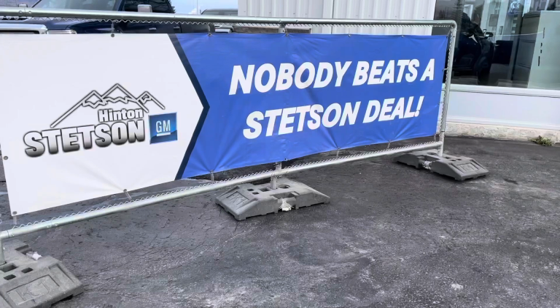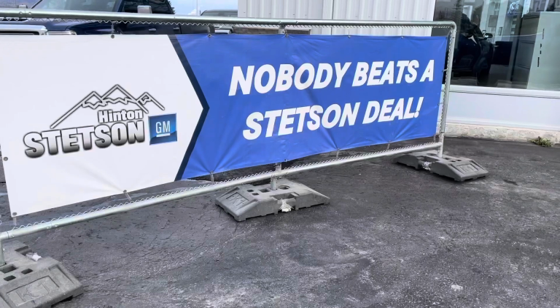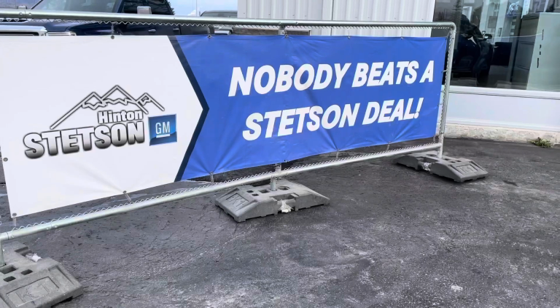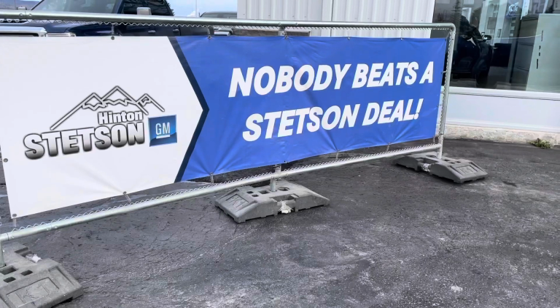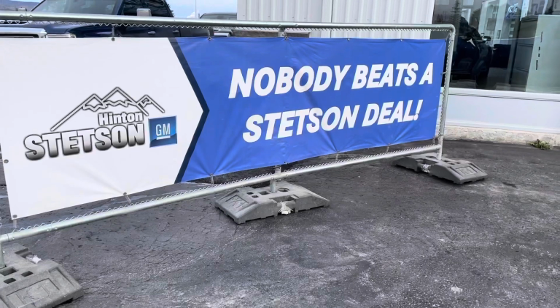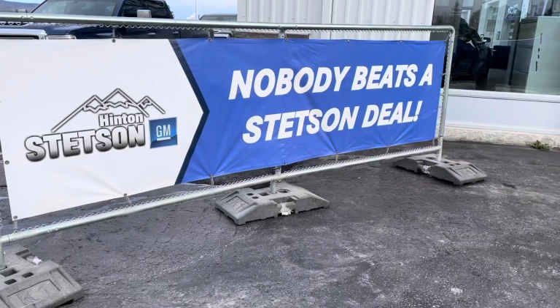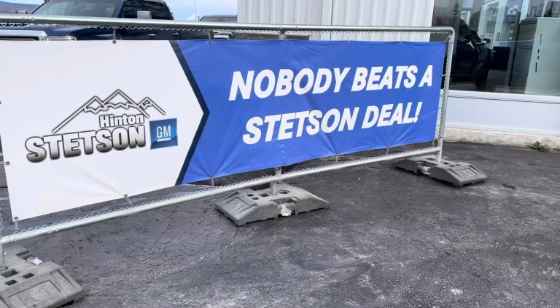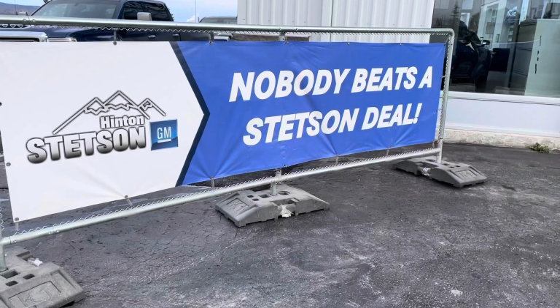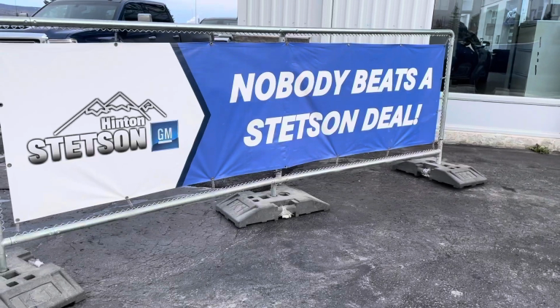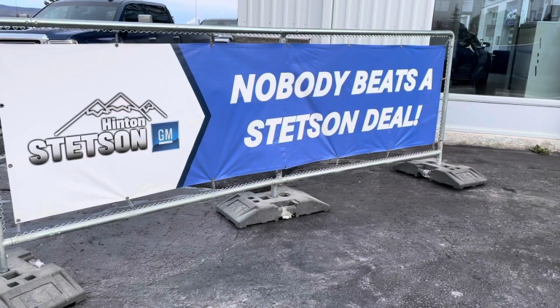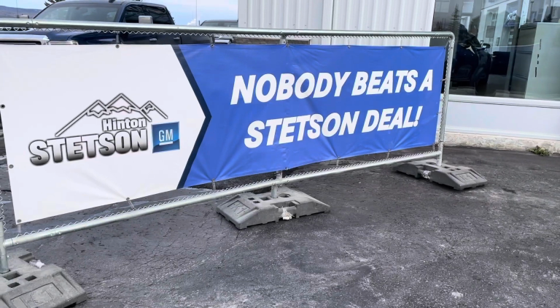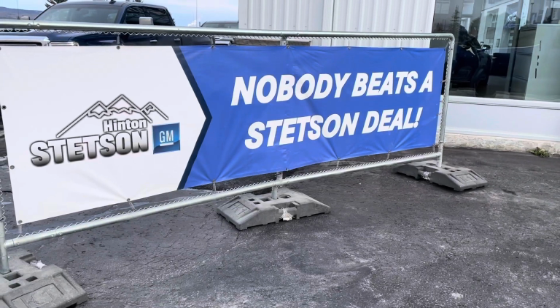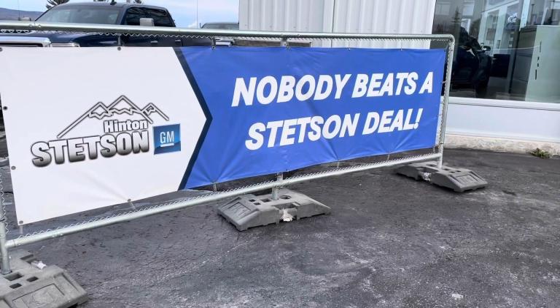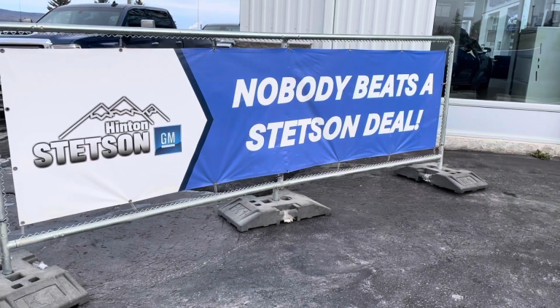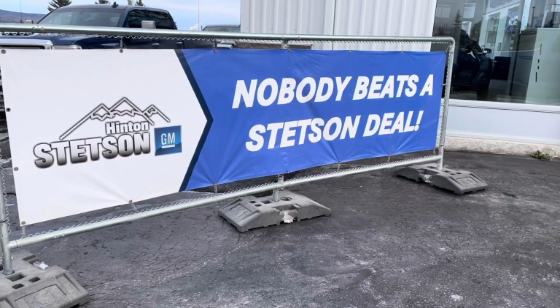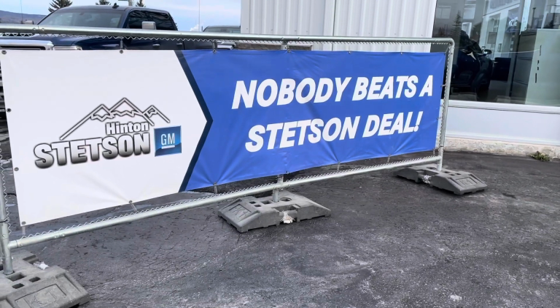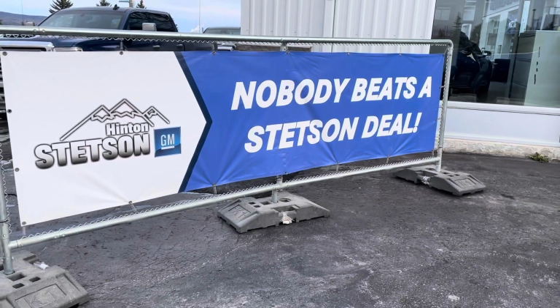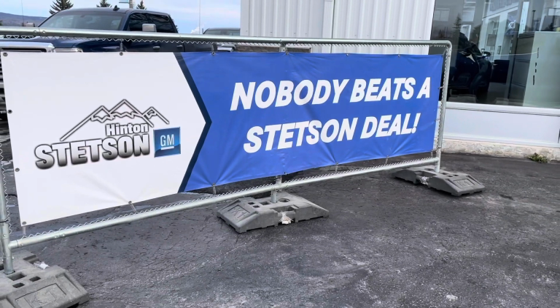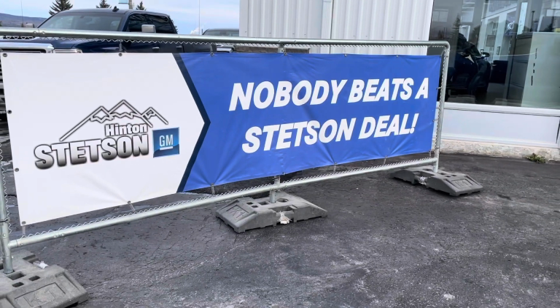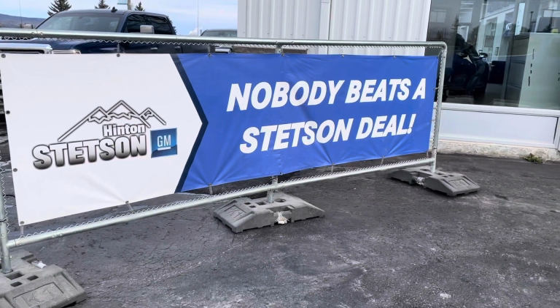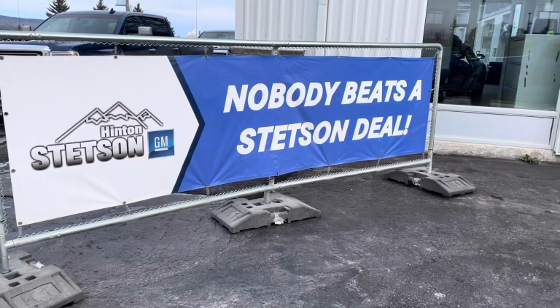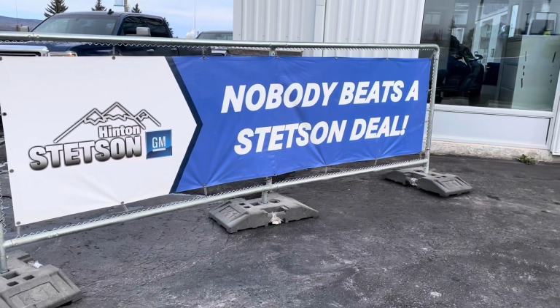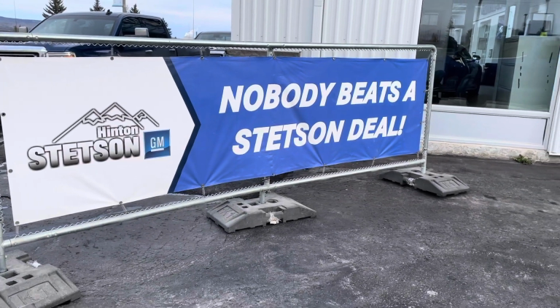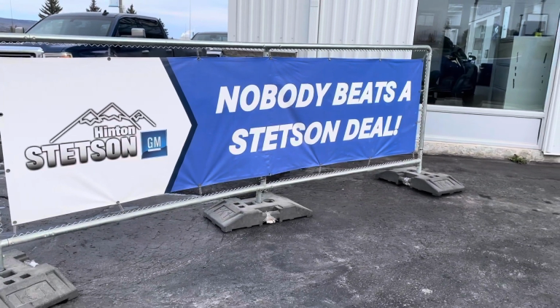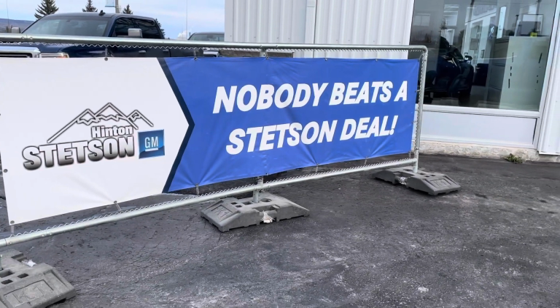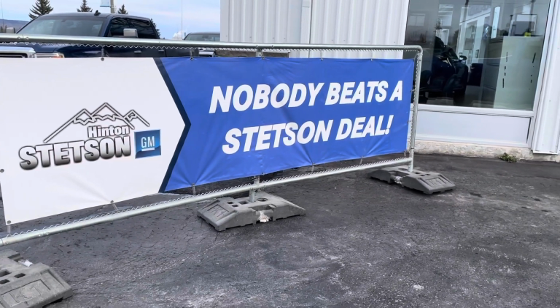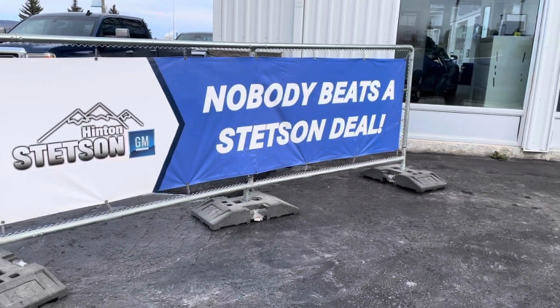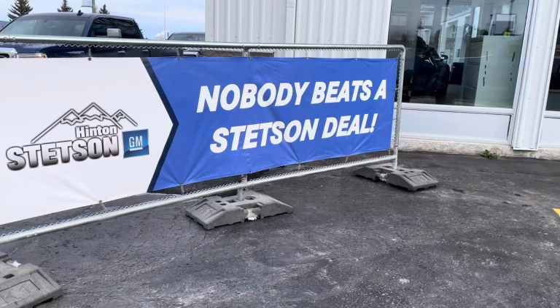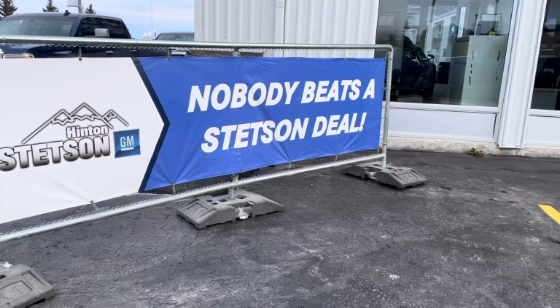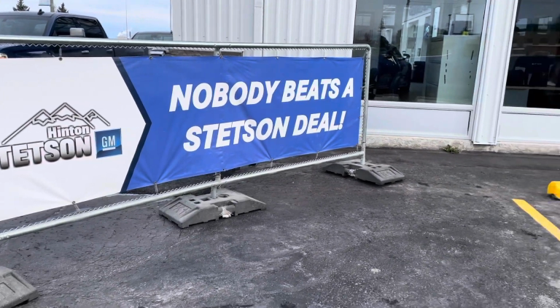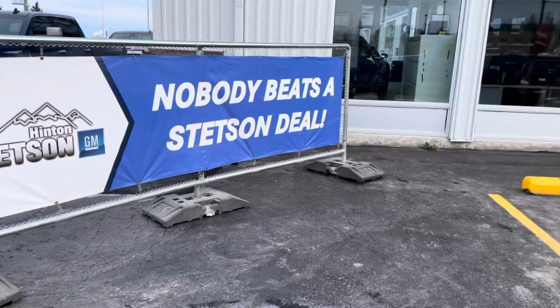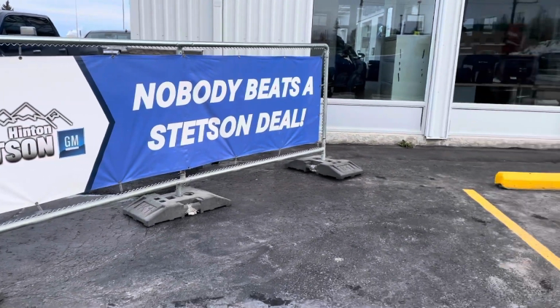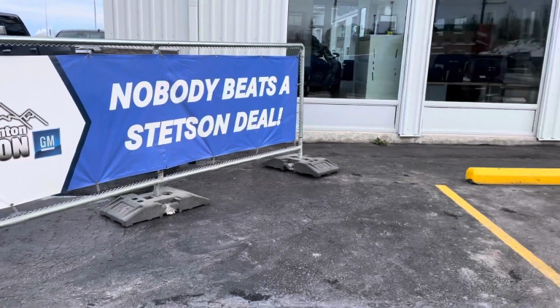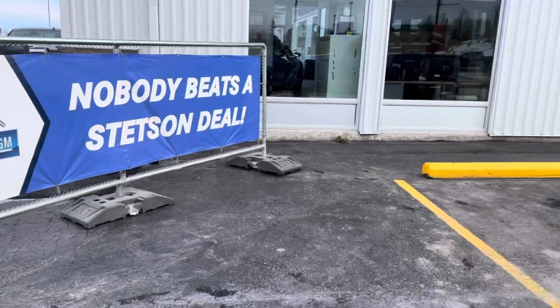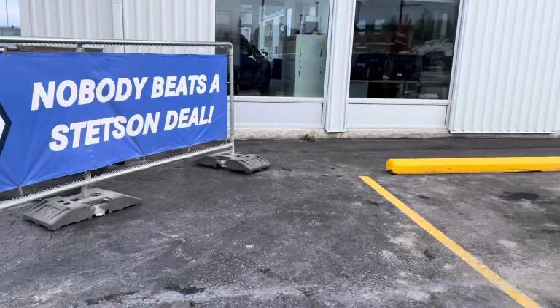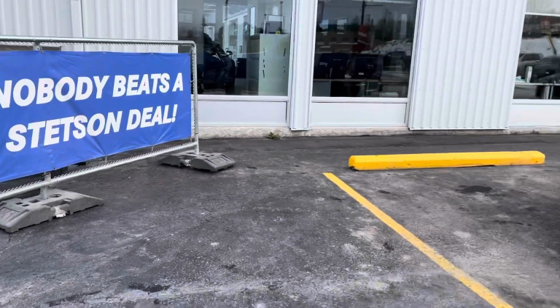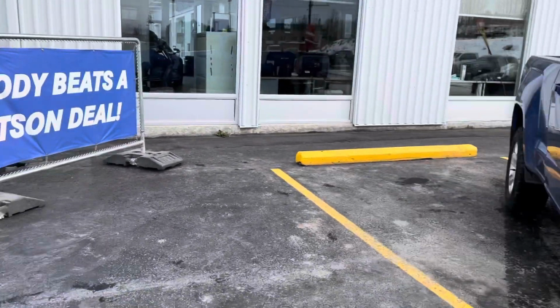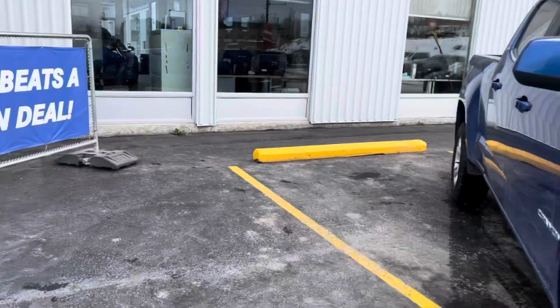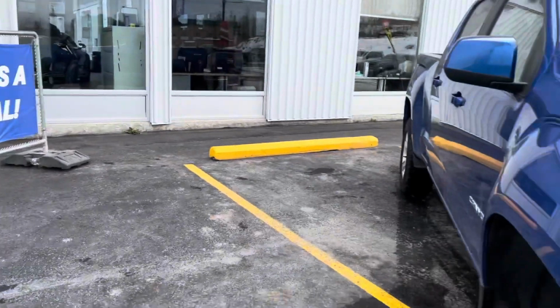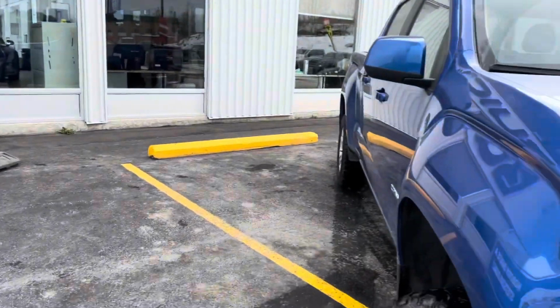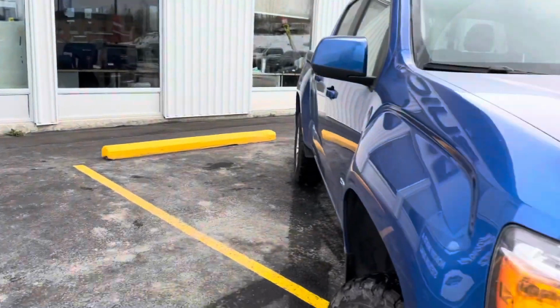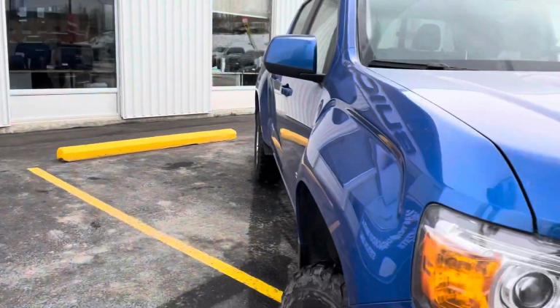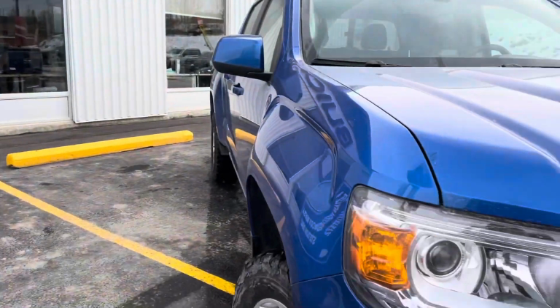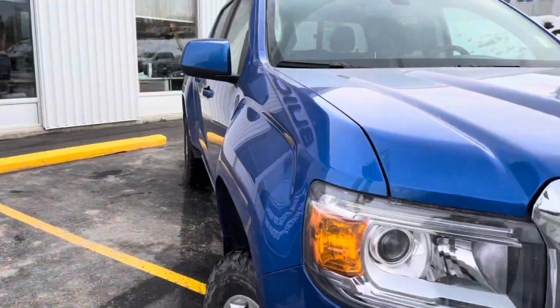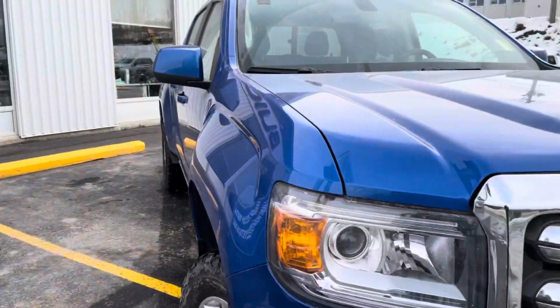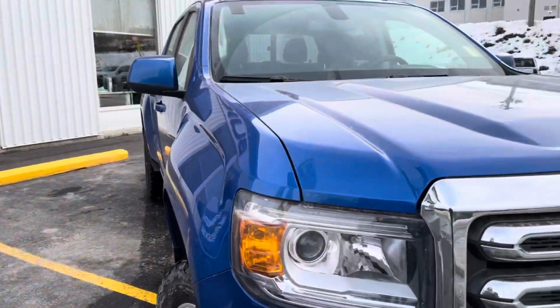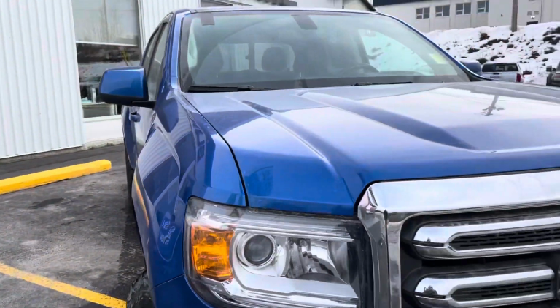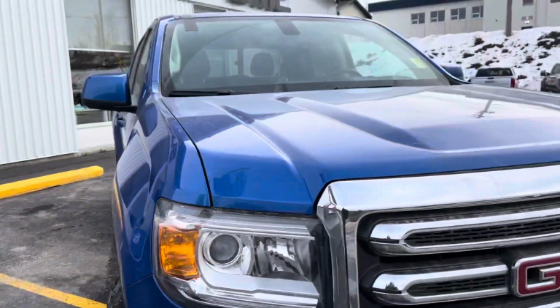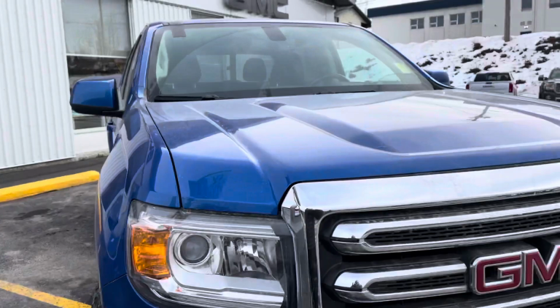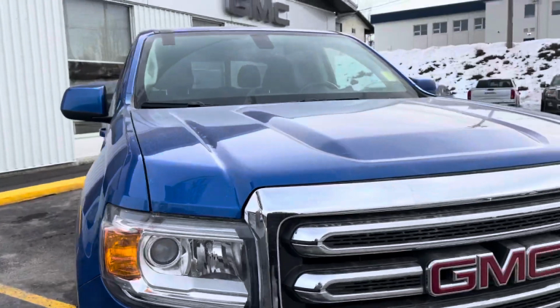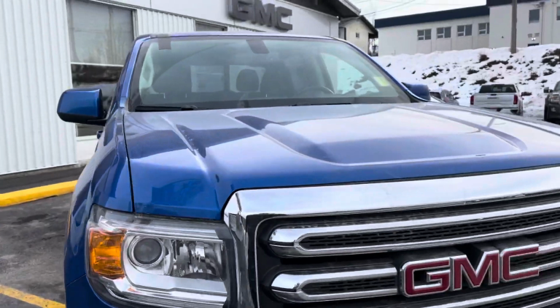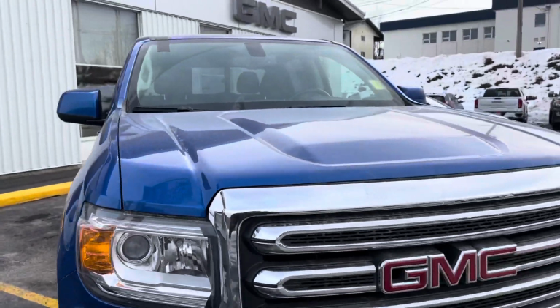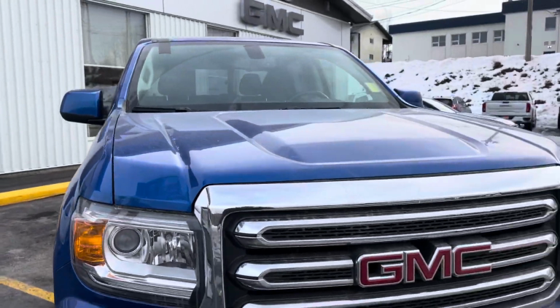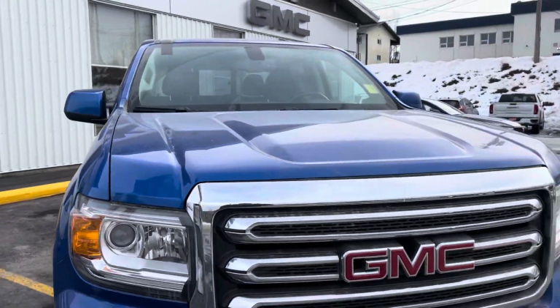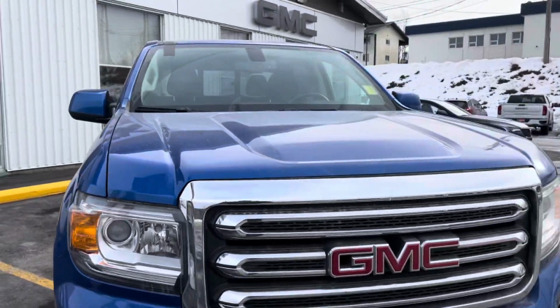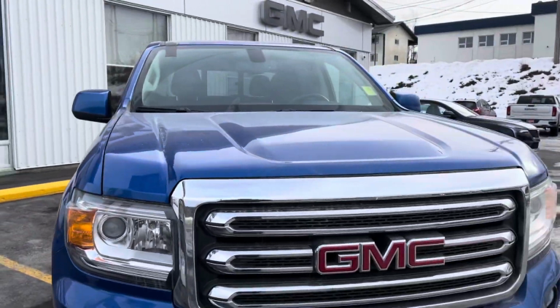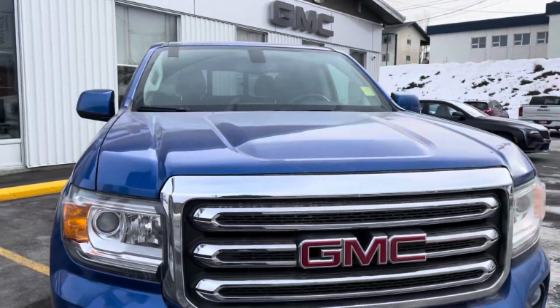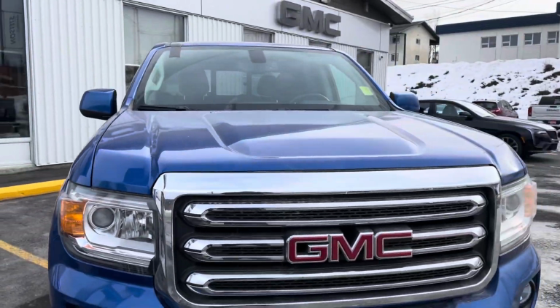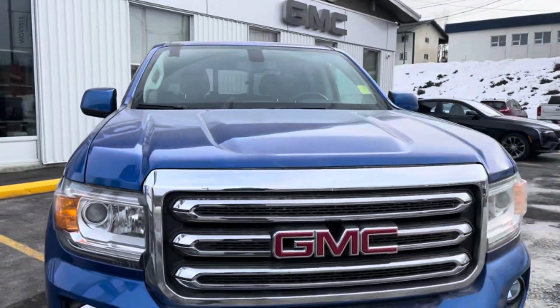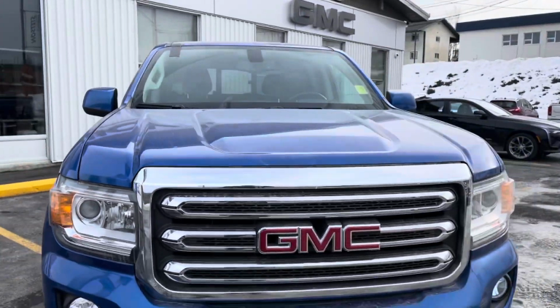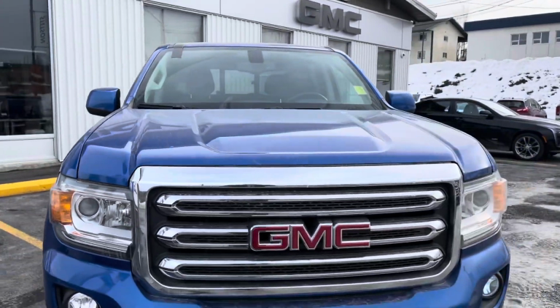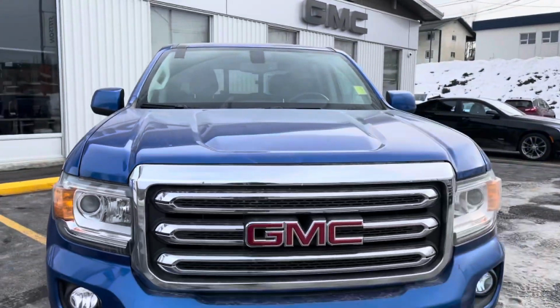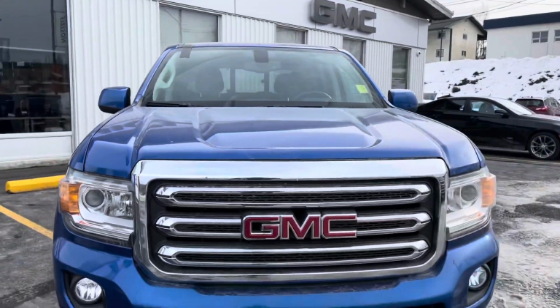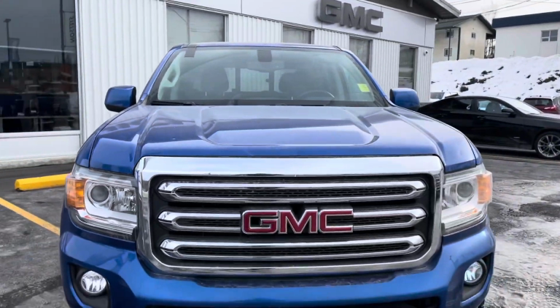Welcome to Stetson Hinton GM. We're going to take a look at our 2018 GMC Canyon.